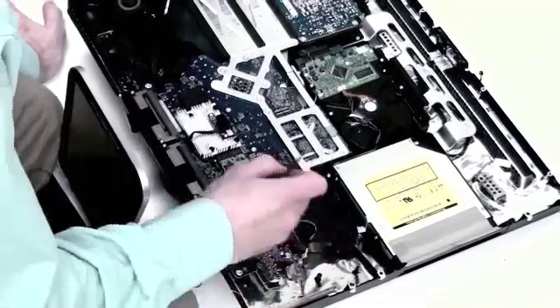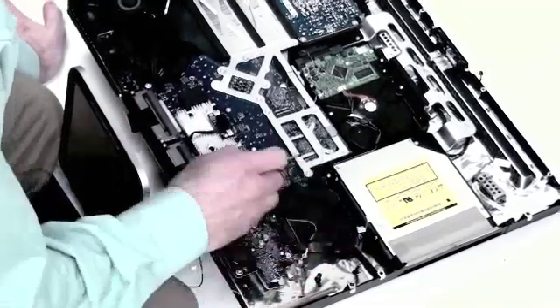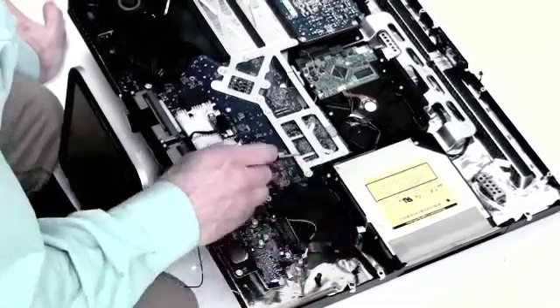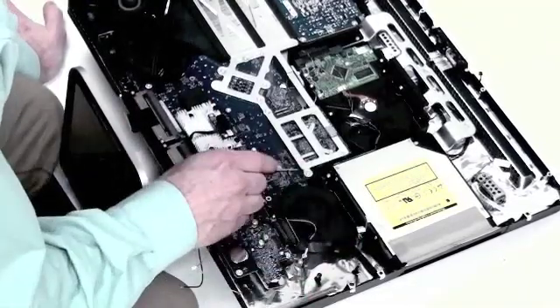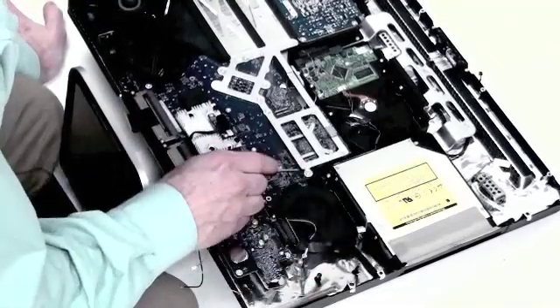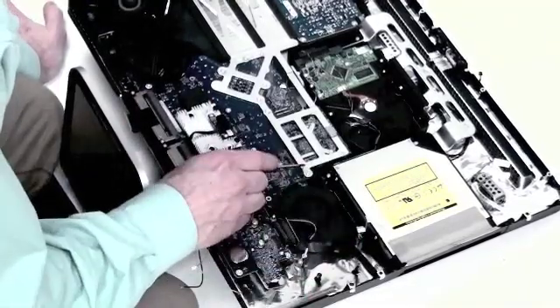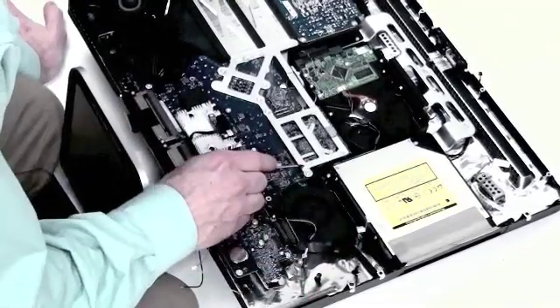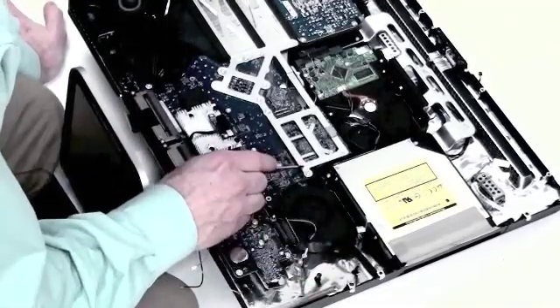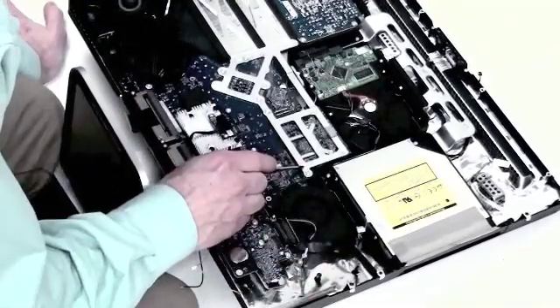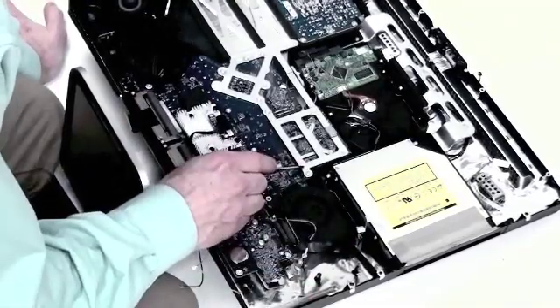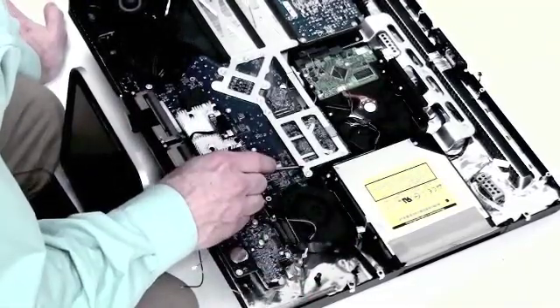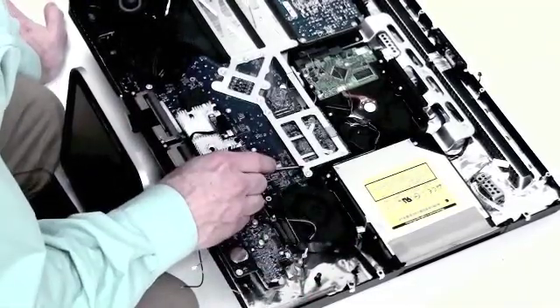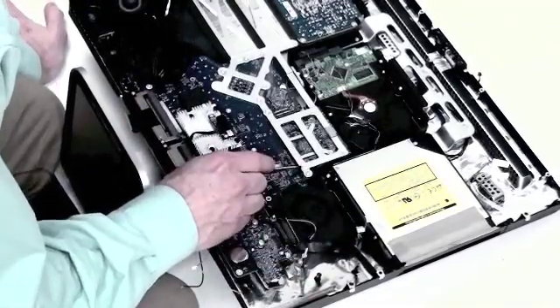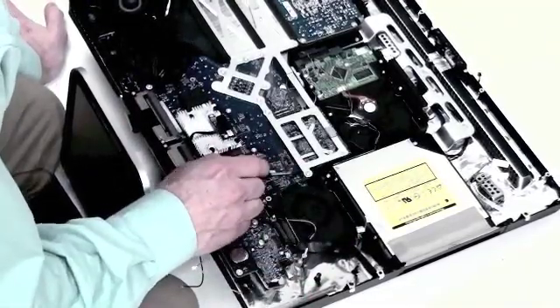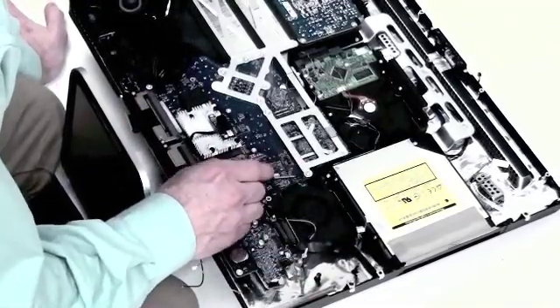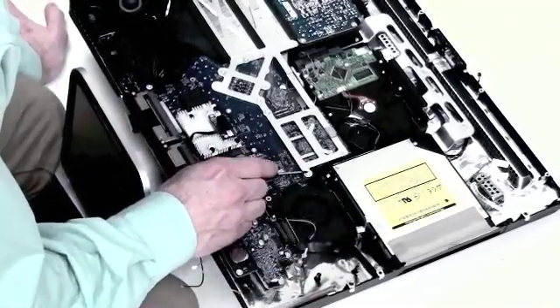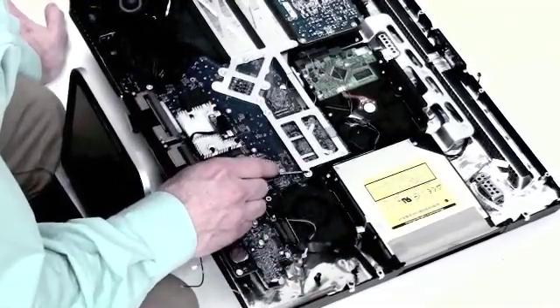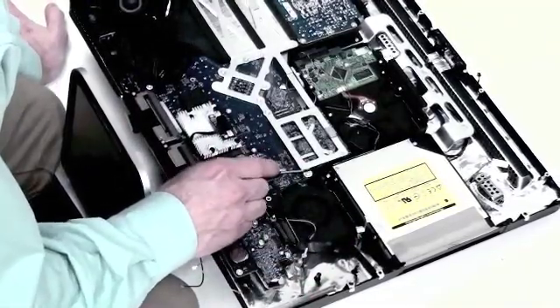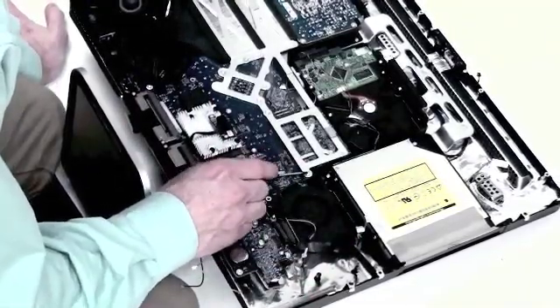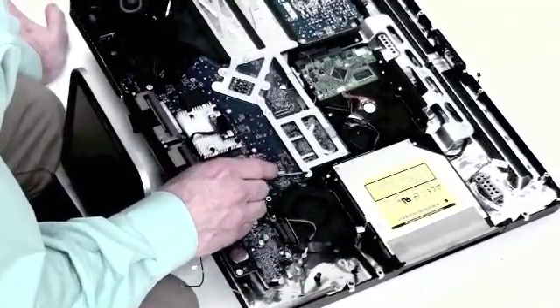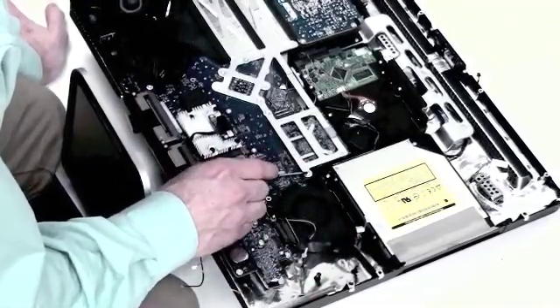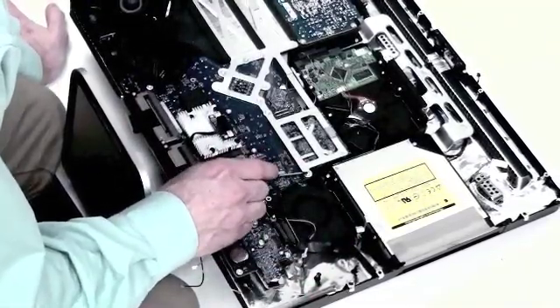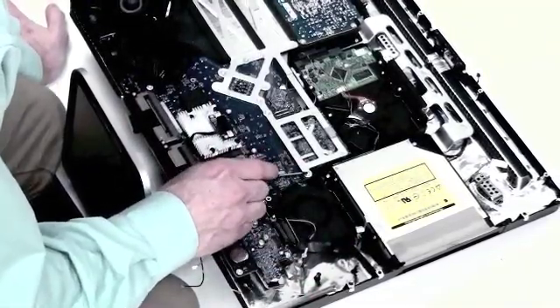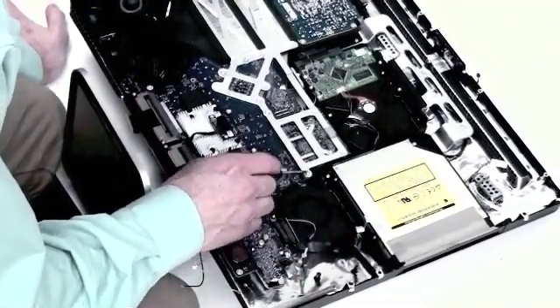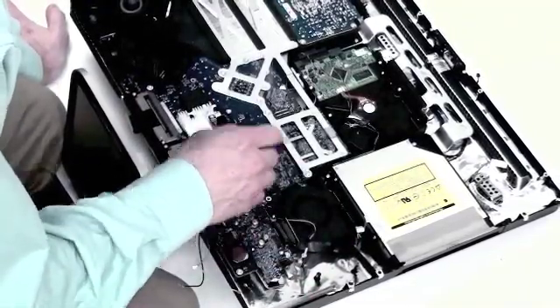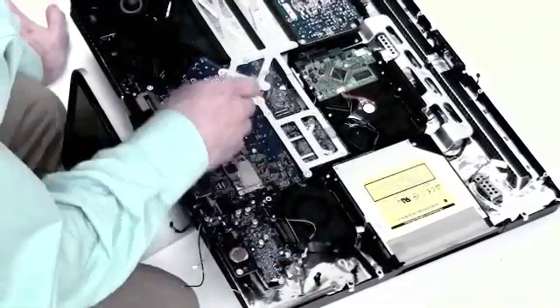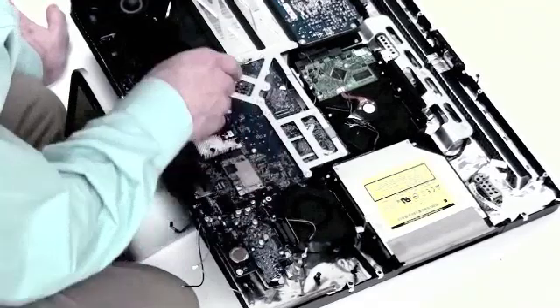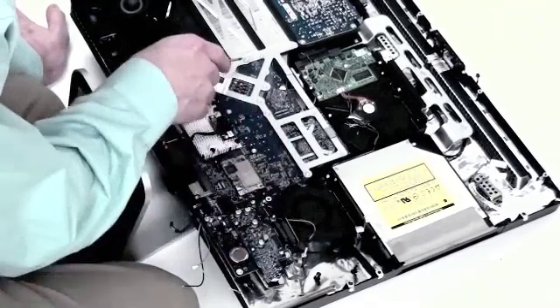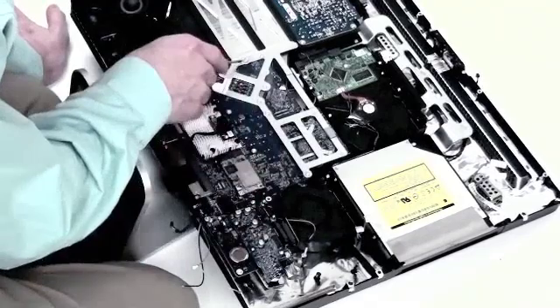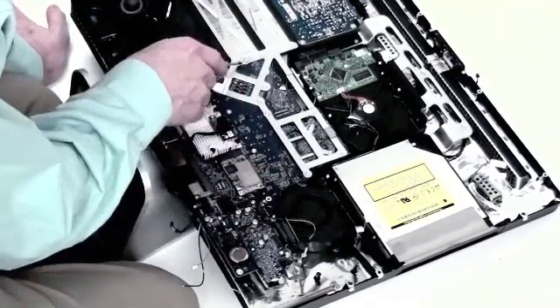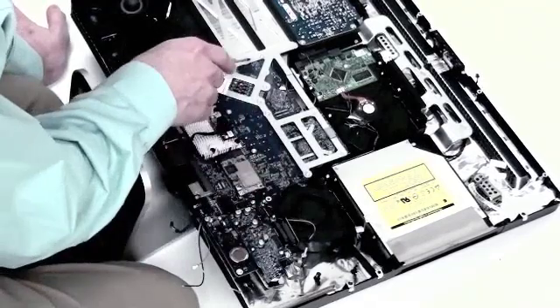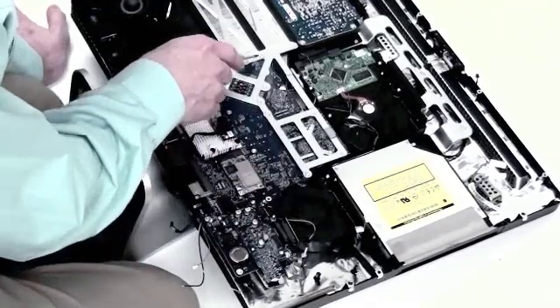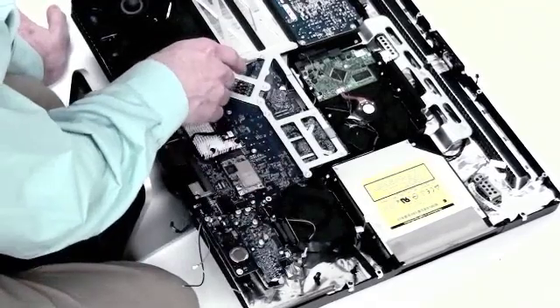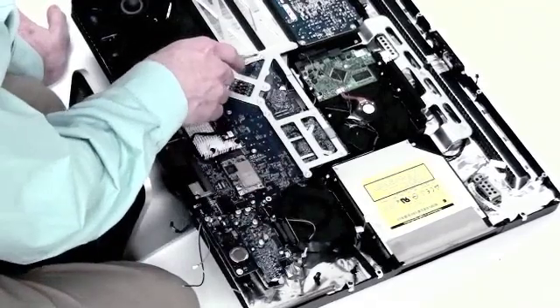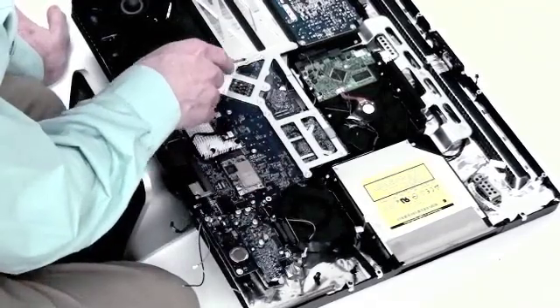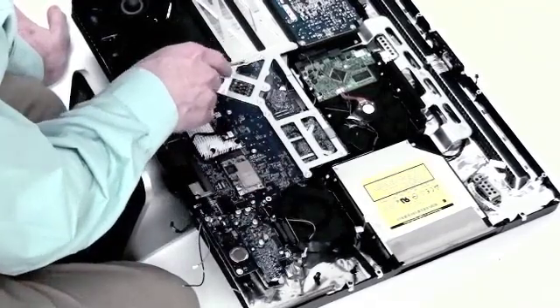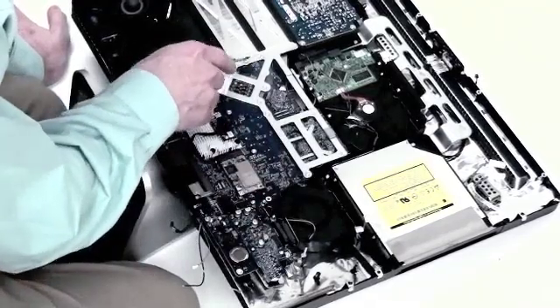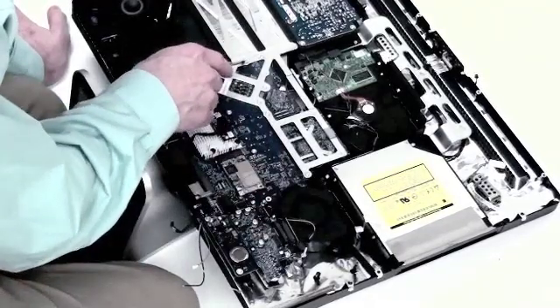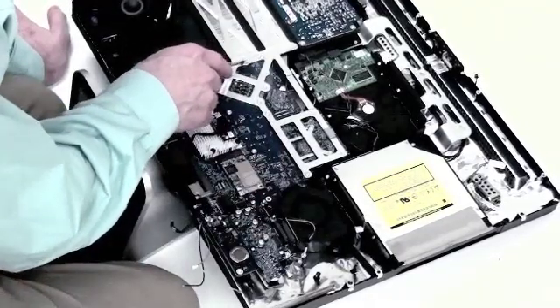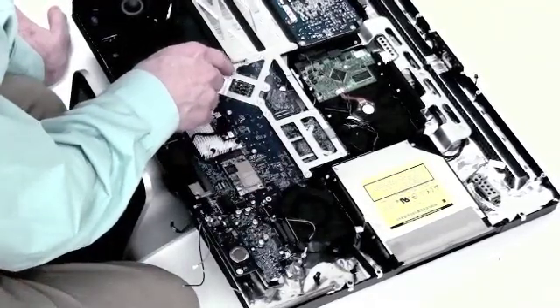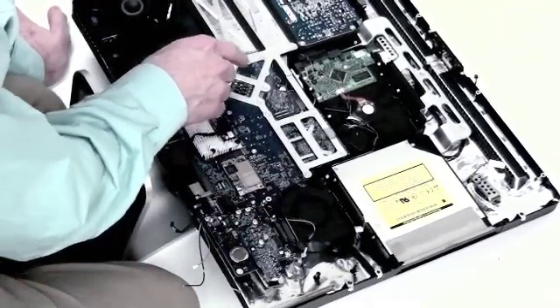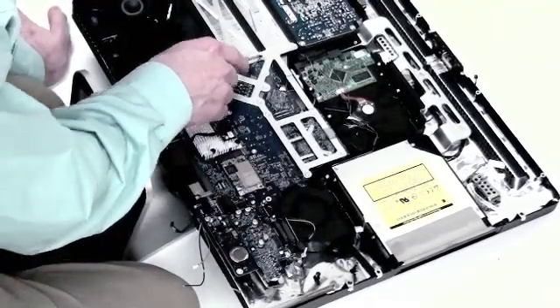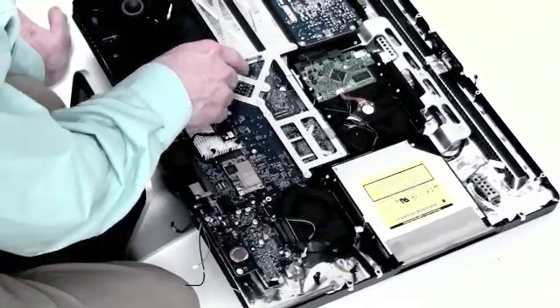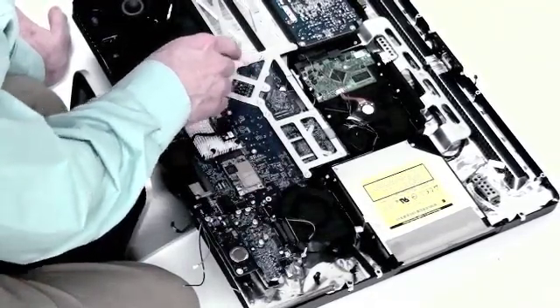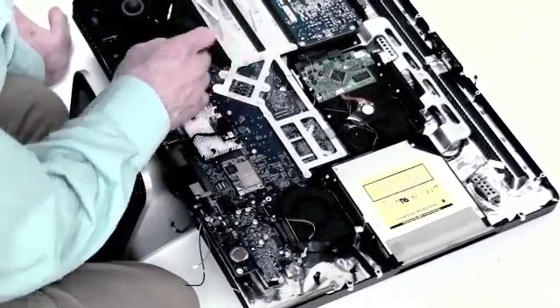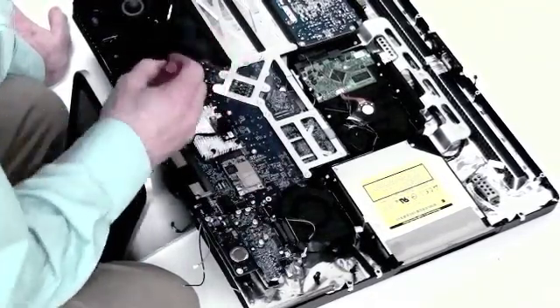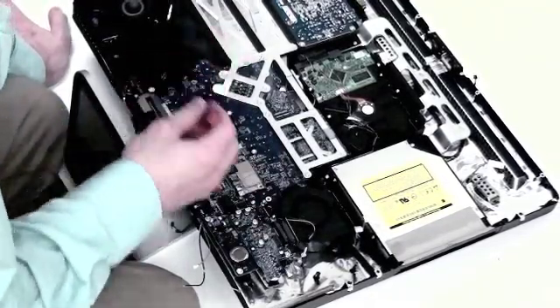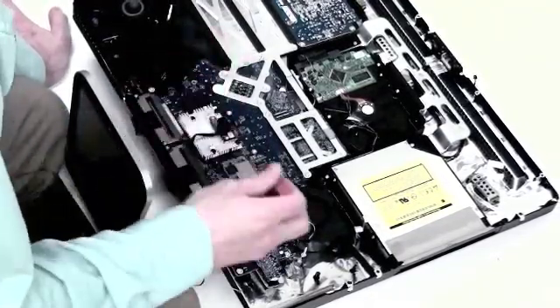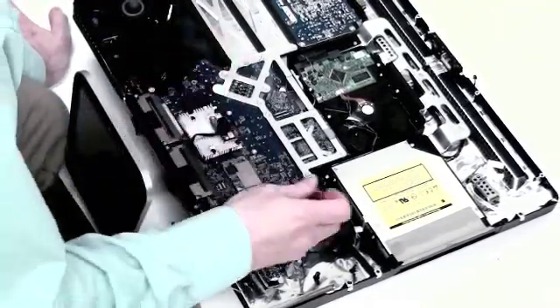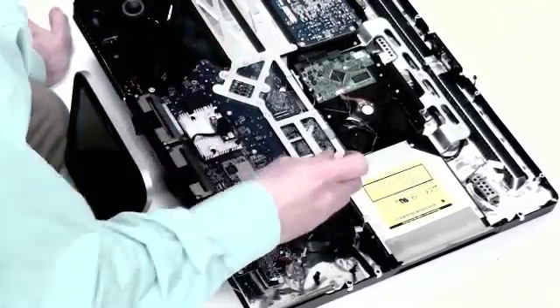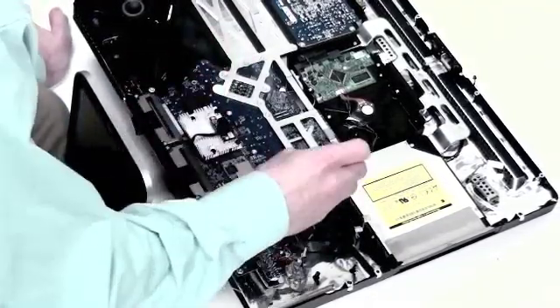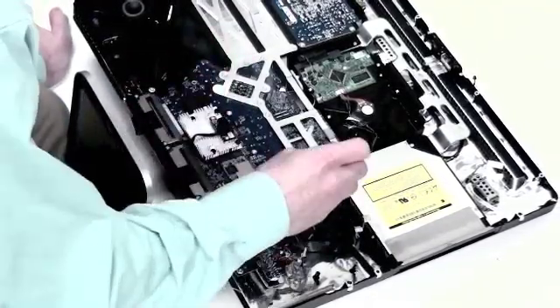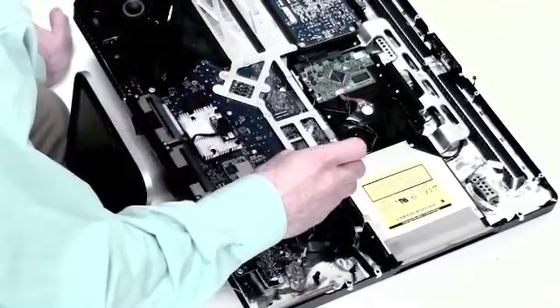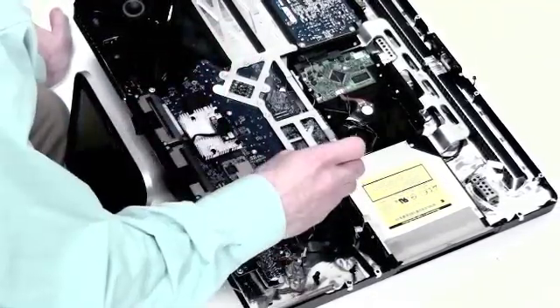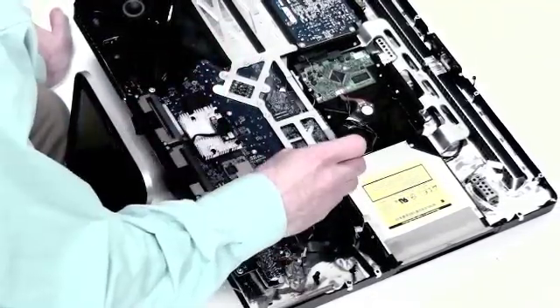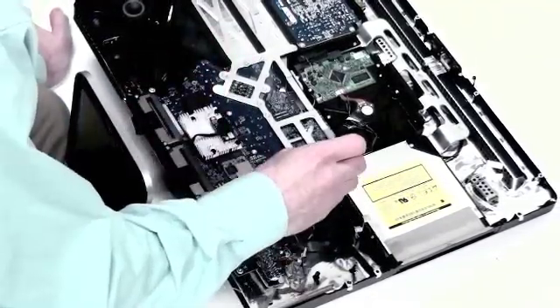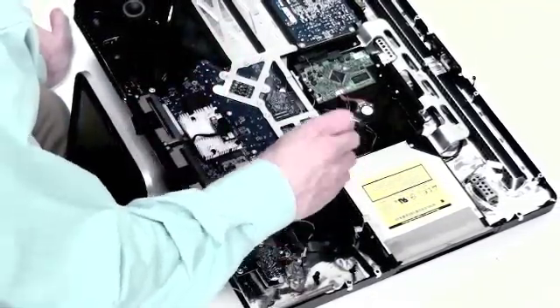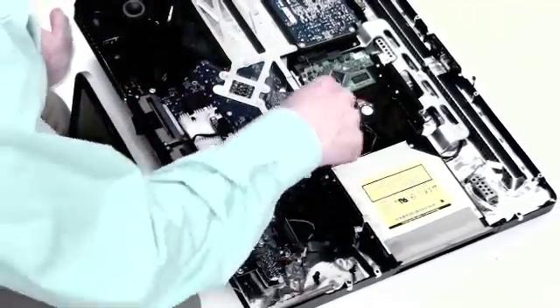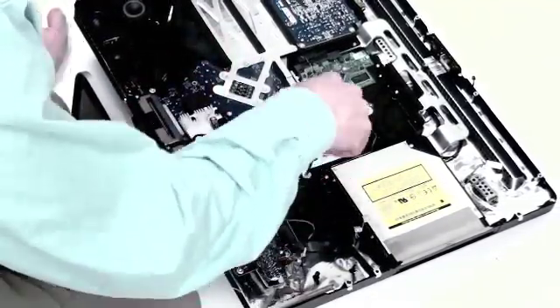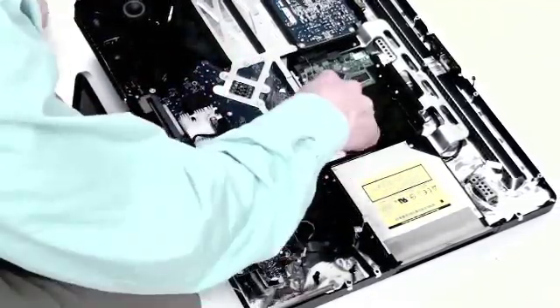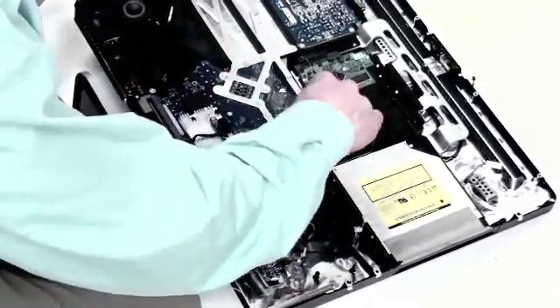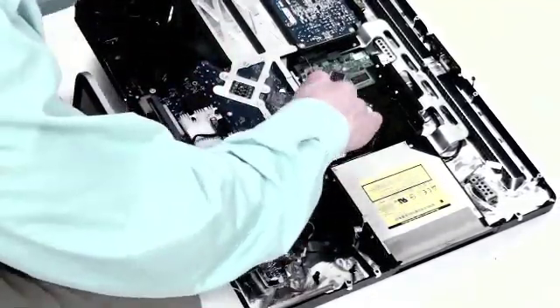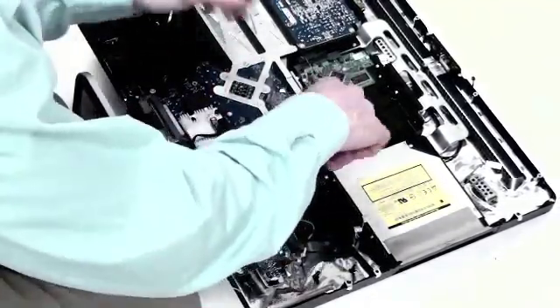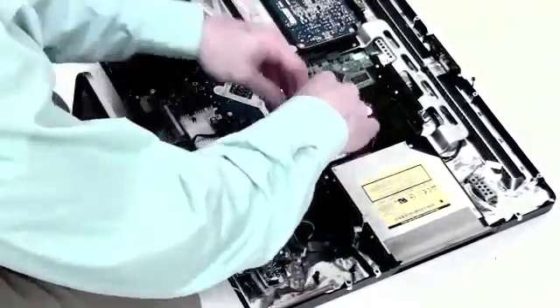Now on the metal heat sink, you will notice there are three screws that need to be removed. There are little arrows pointing to these screws. These are Torx 8 screws as well.